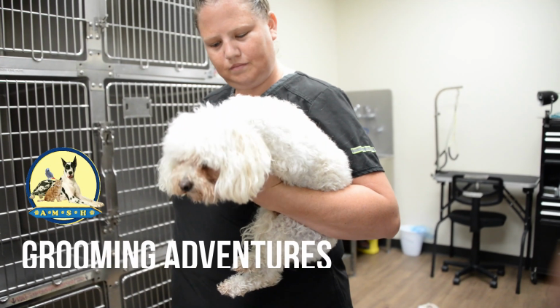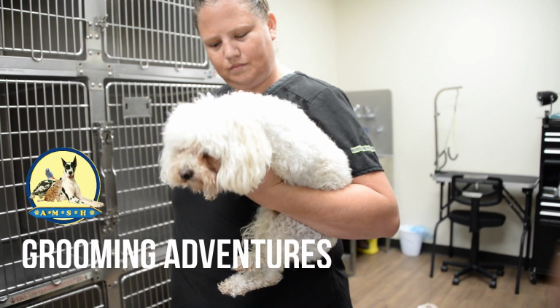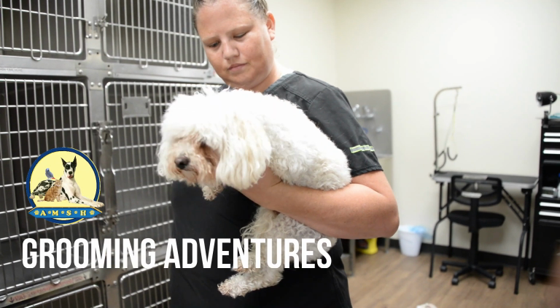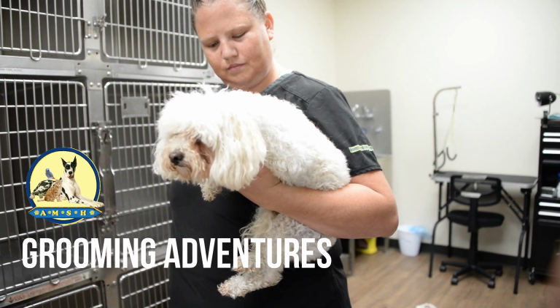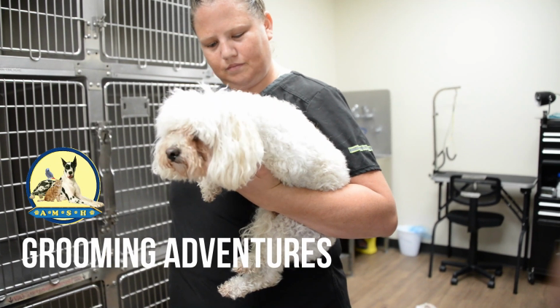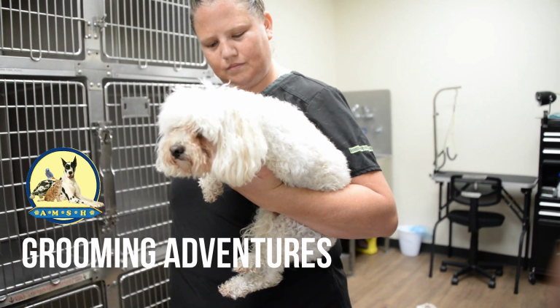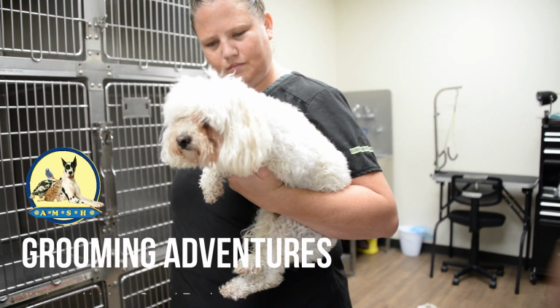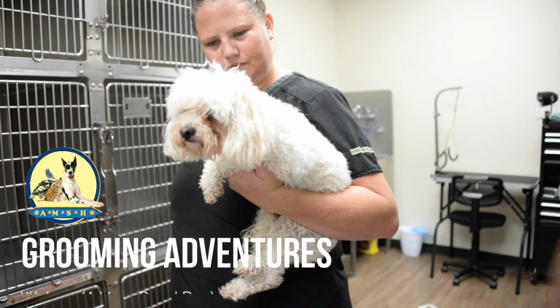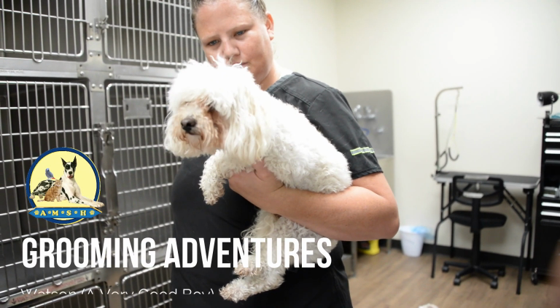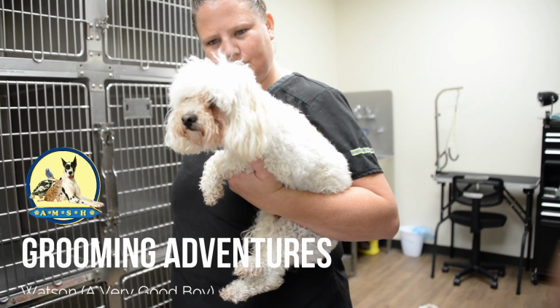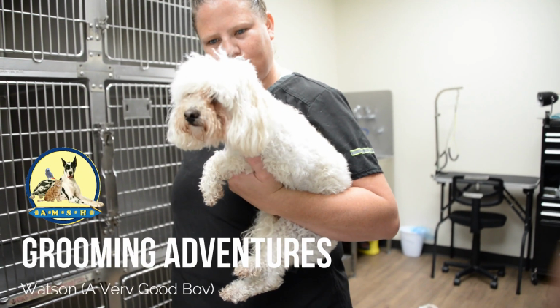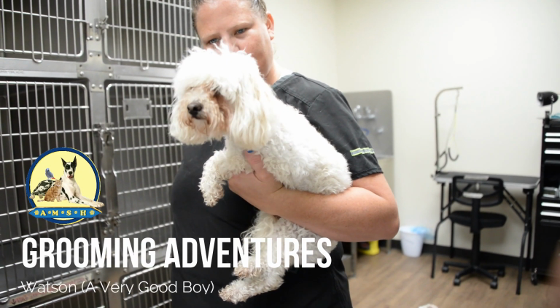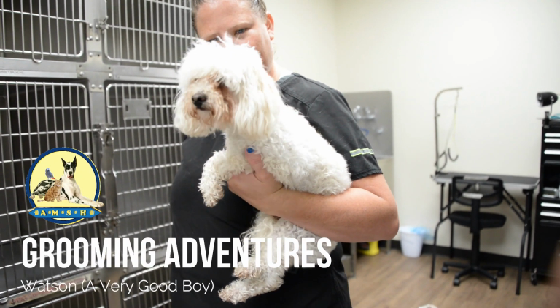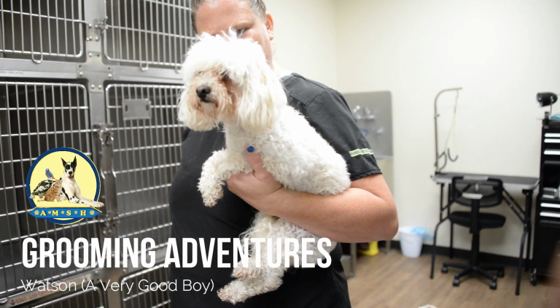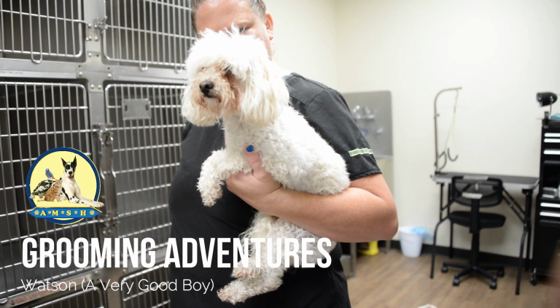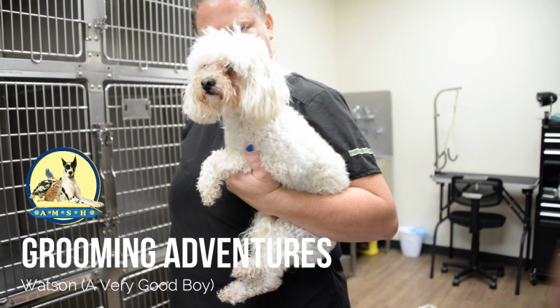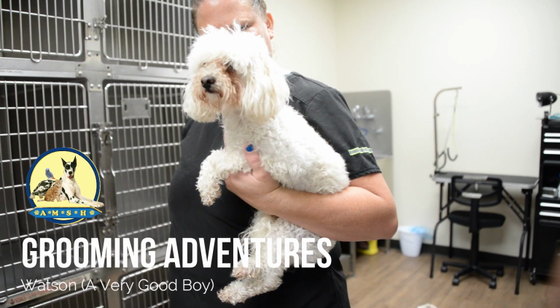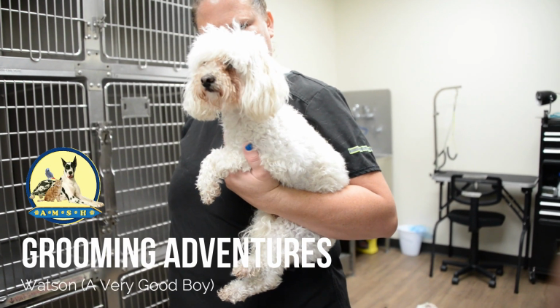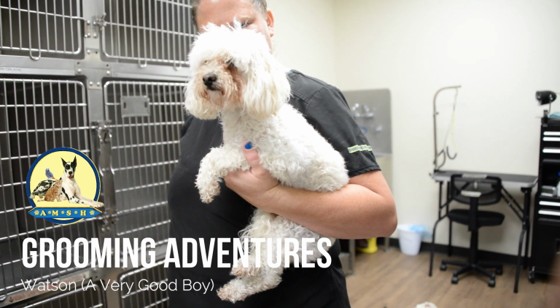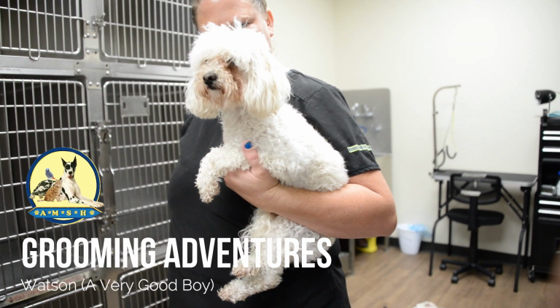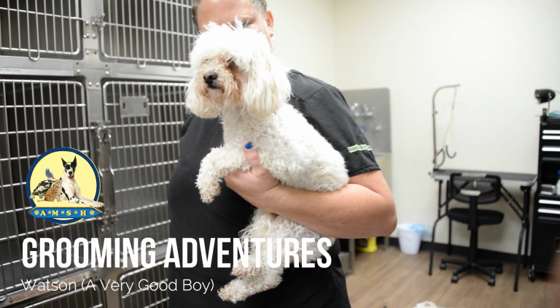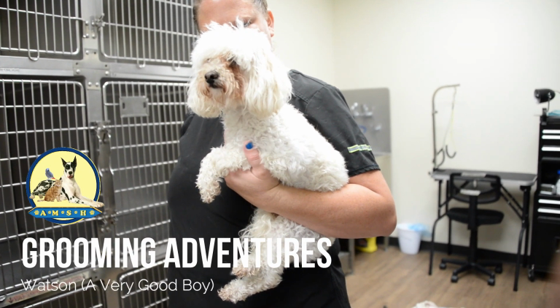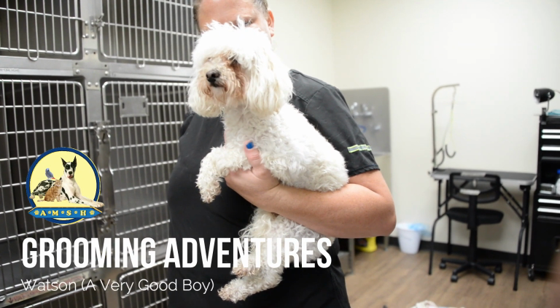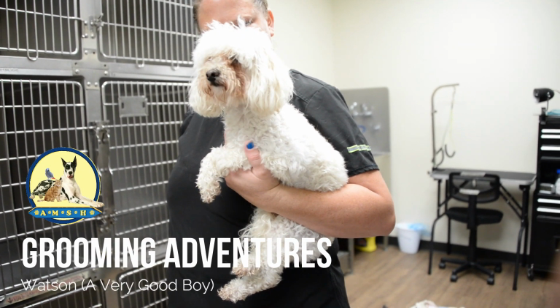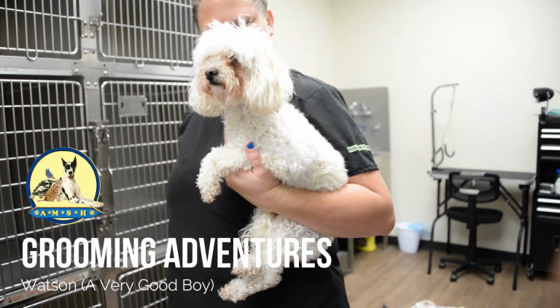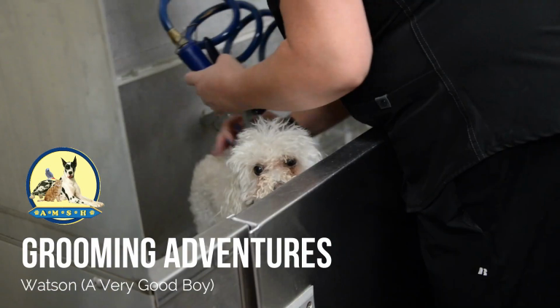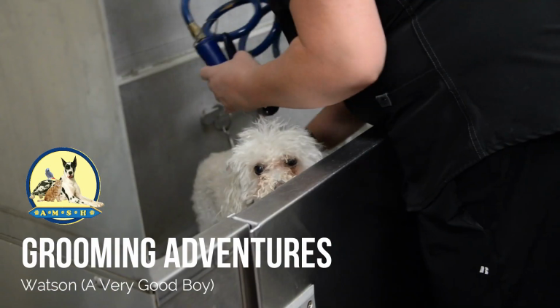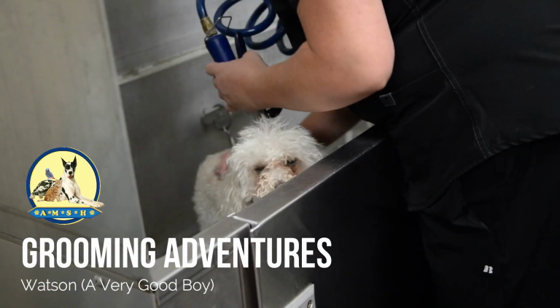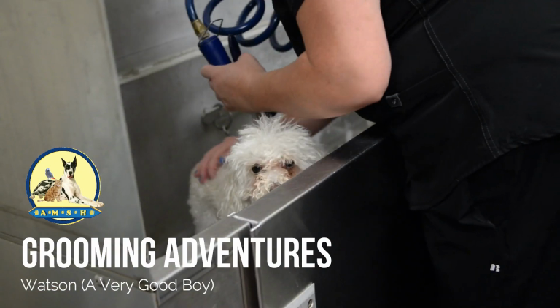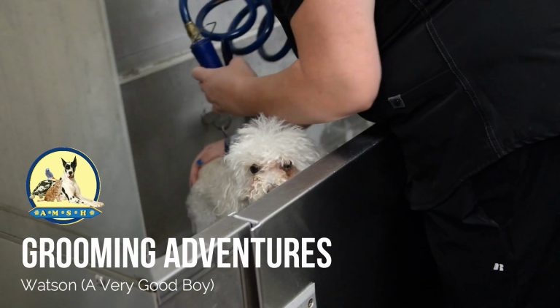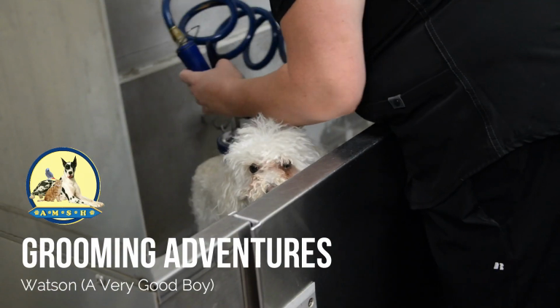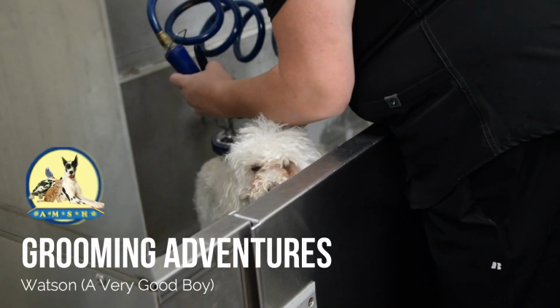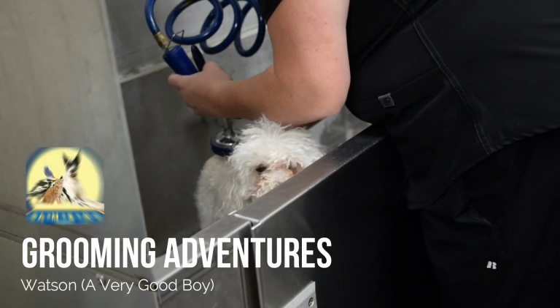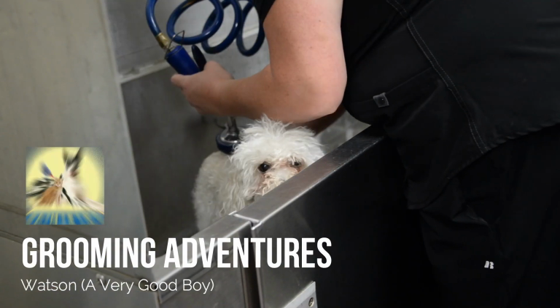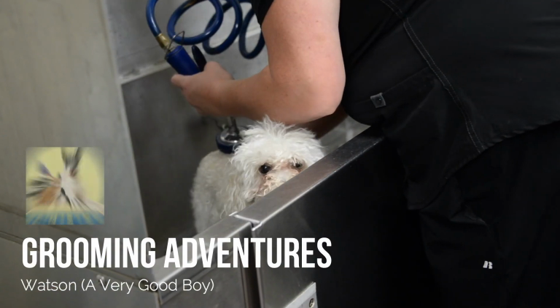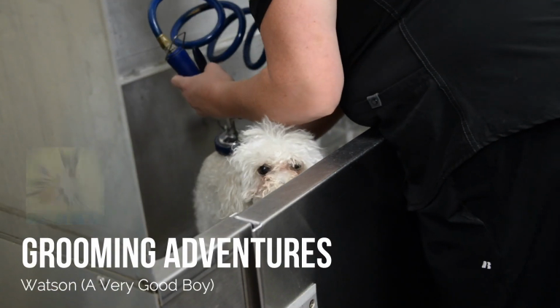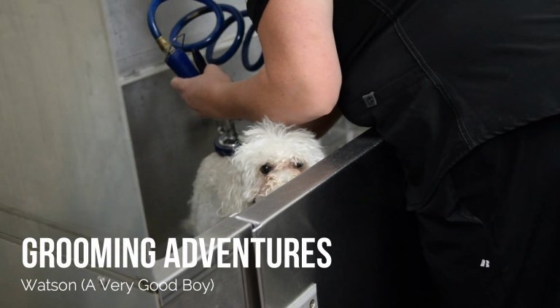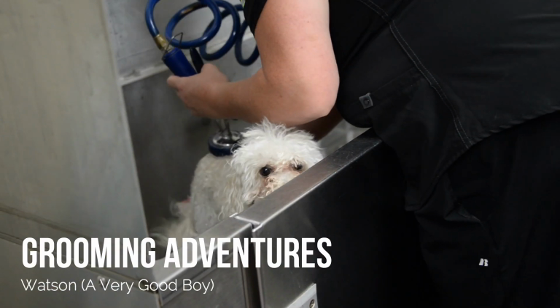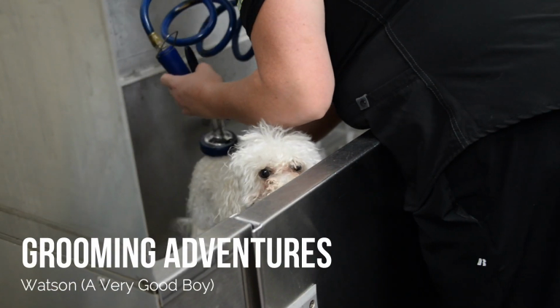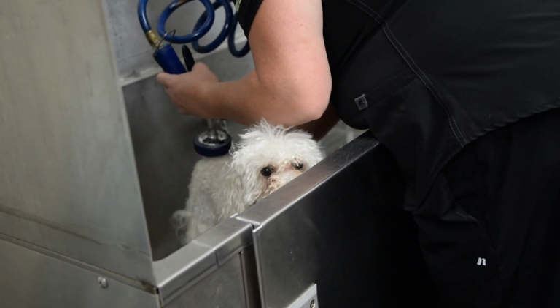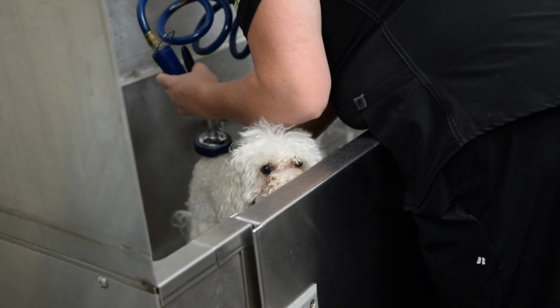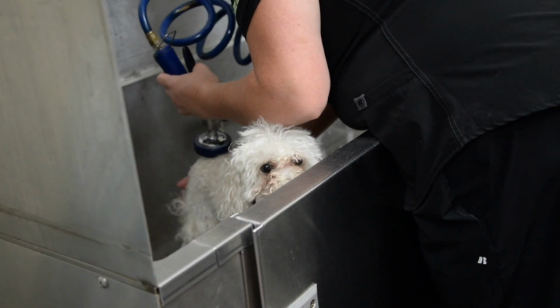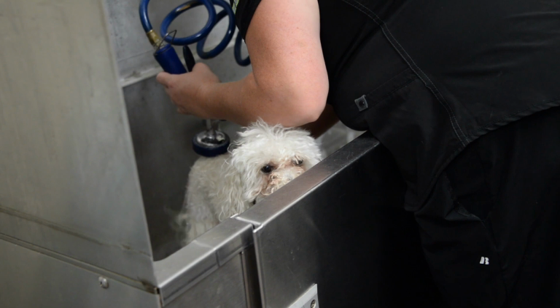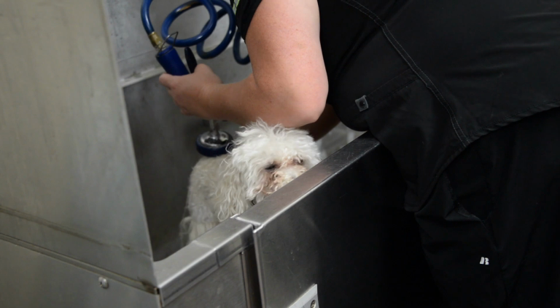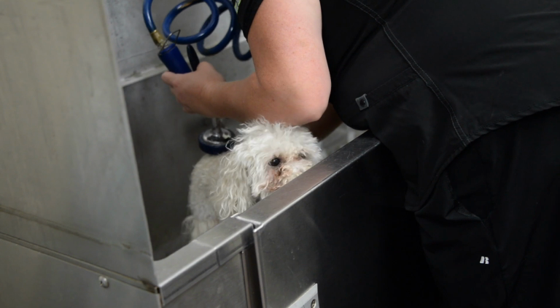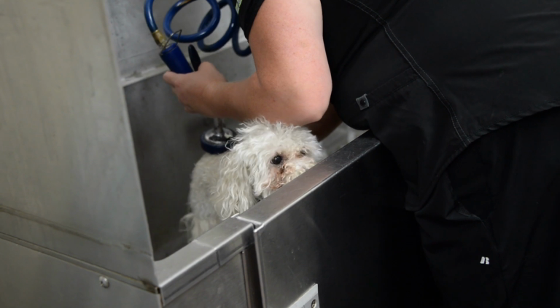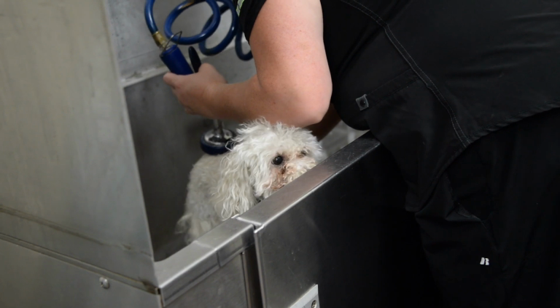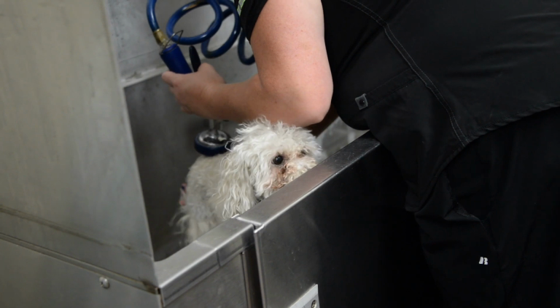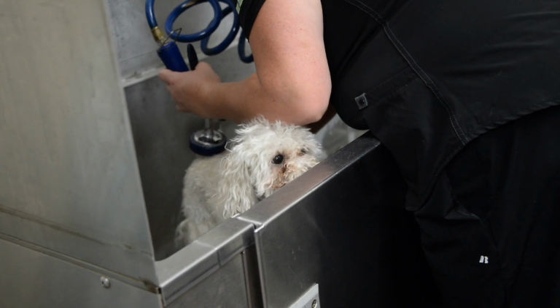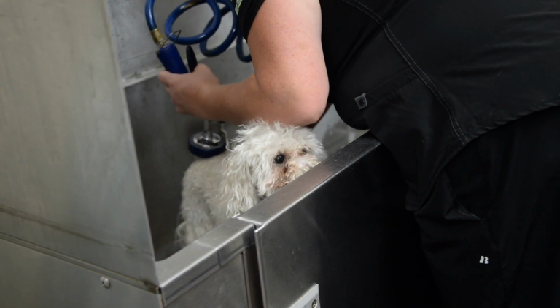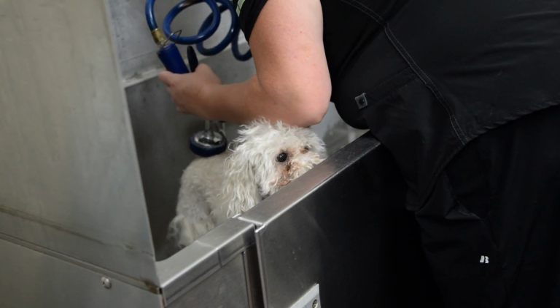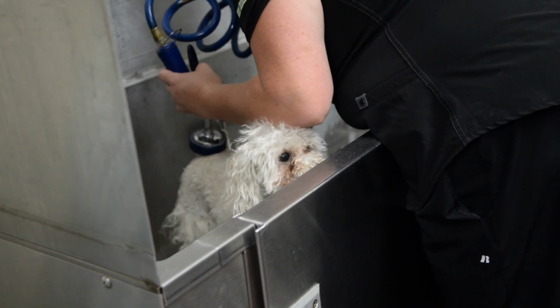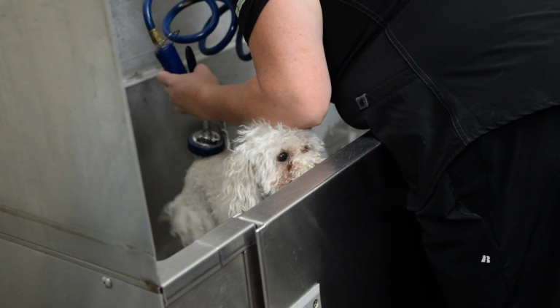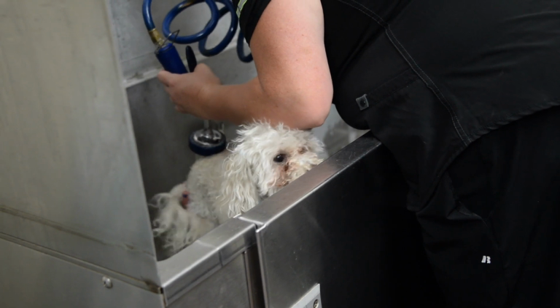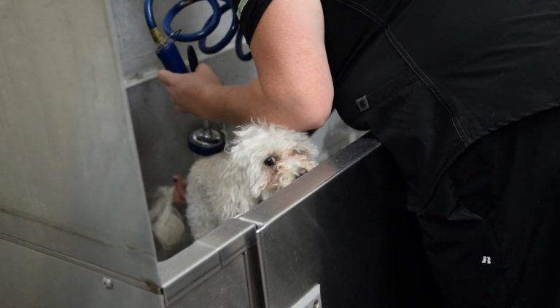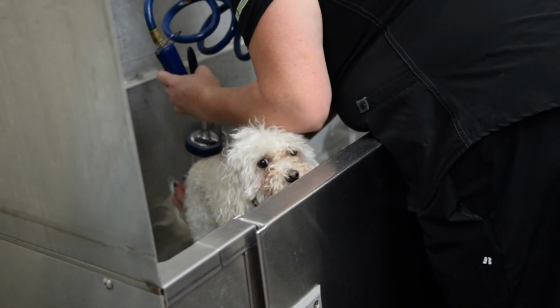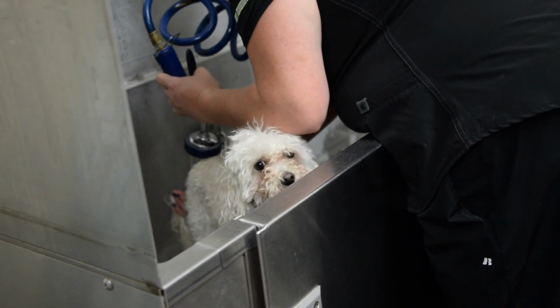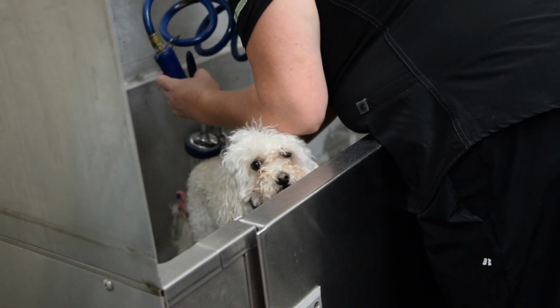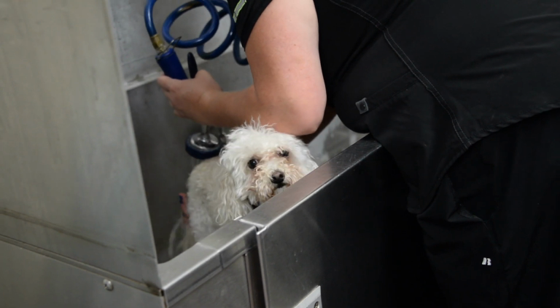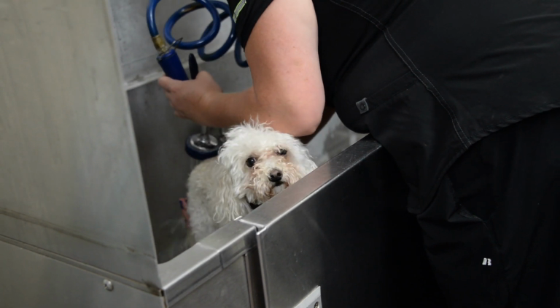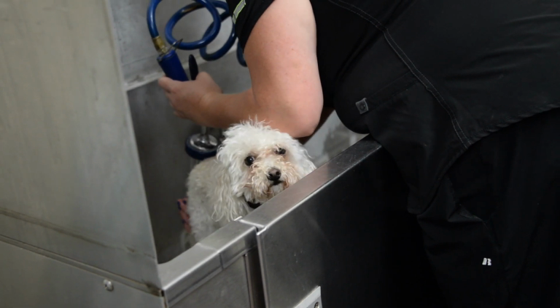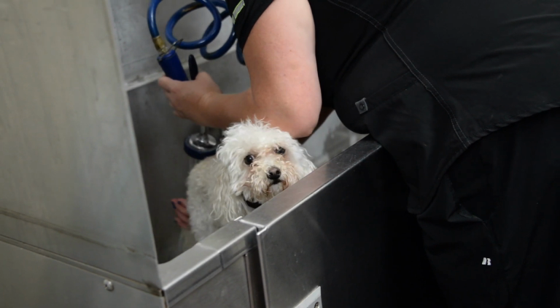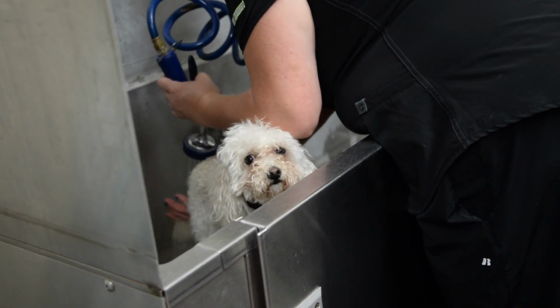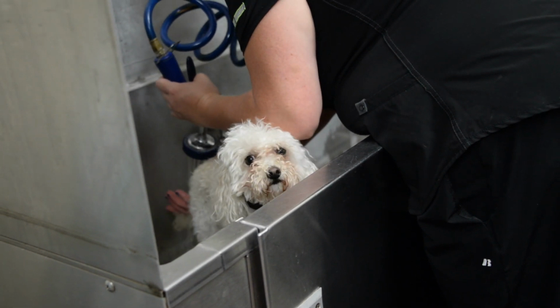Welcome to Animal Medical Surgical Hospital, our grooming adventures. This is Watson, a very good boy.